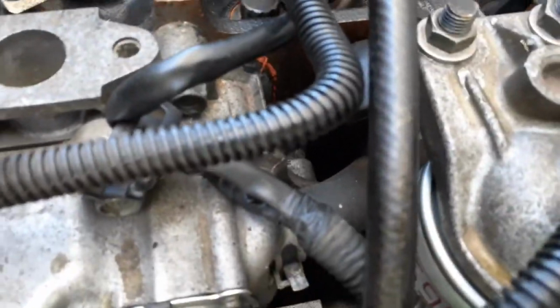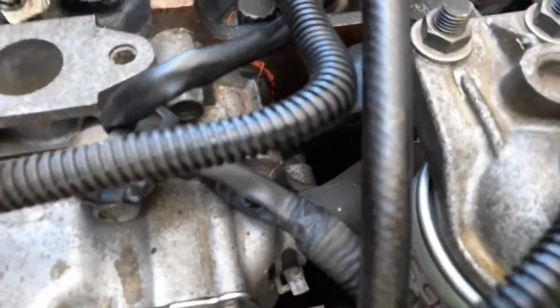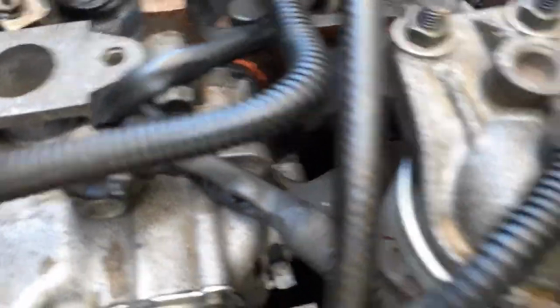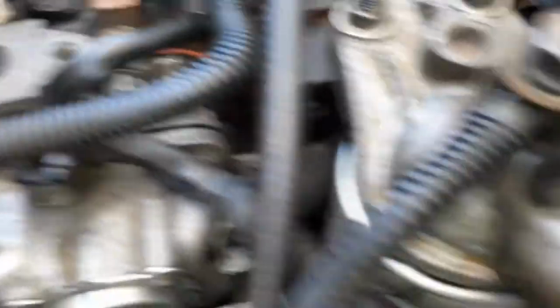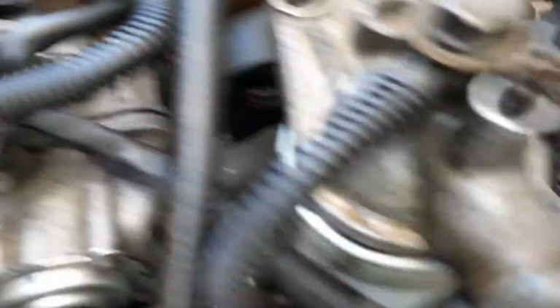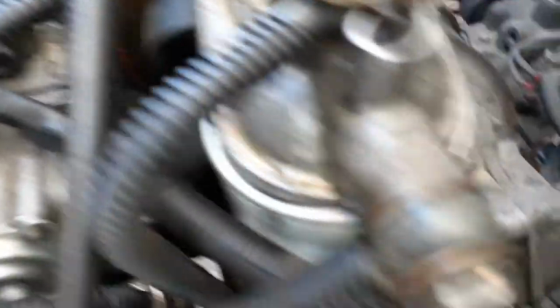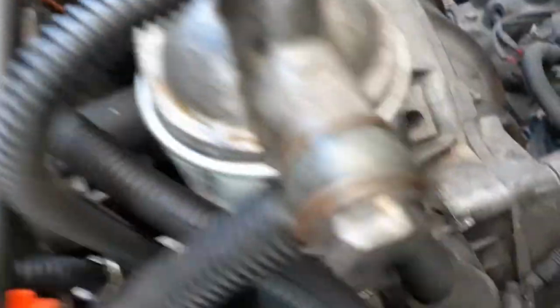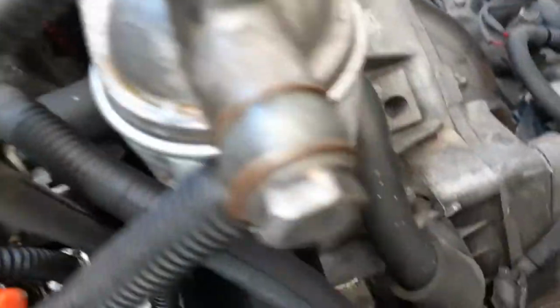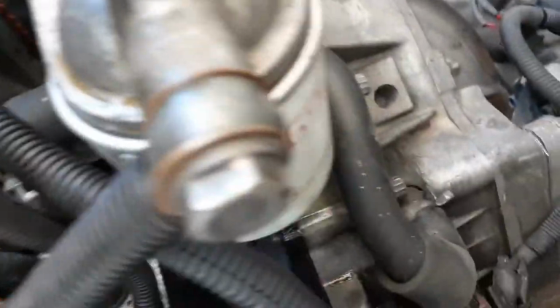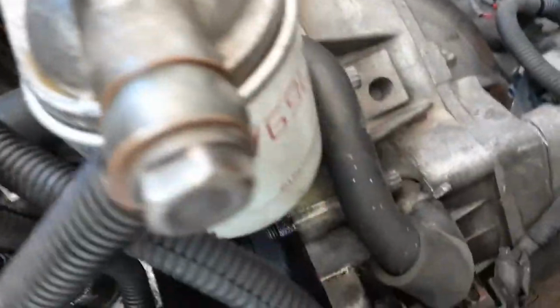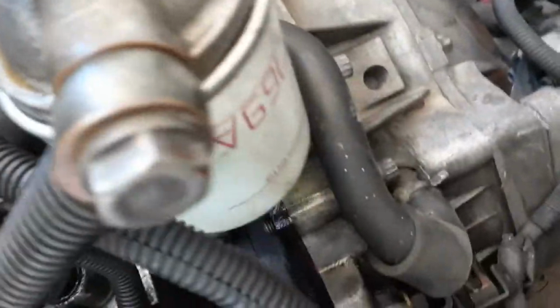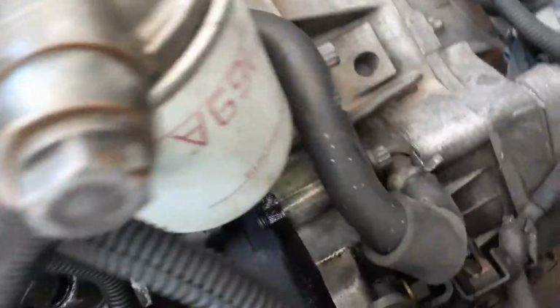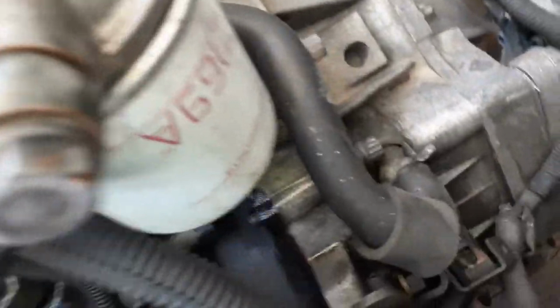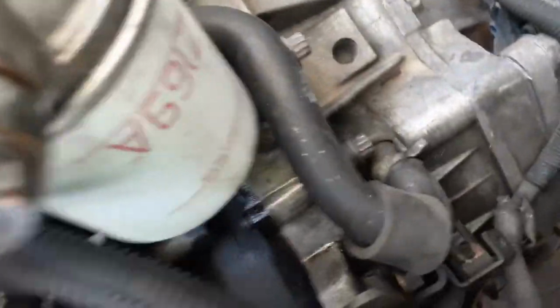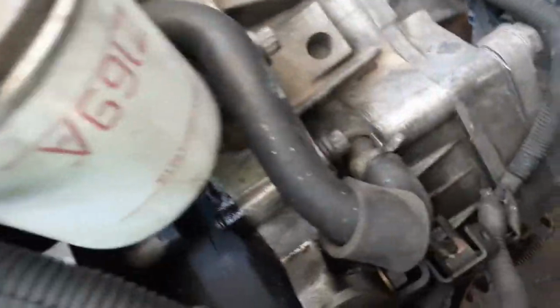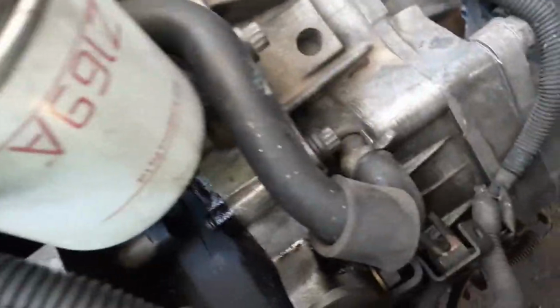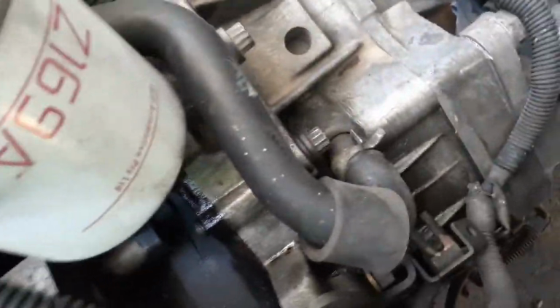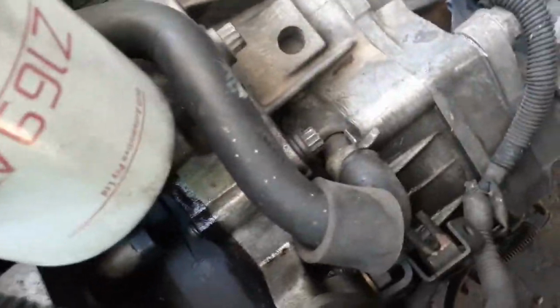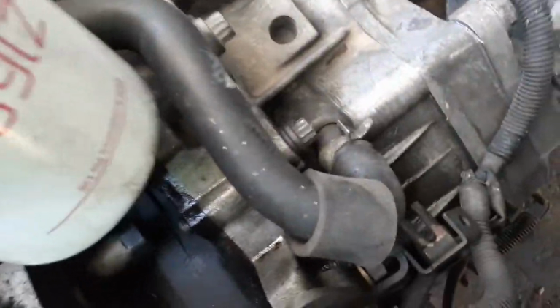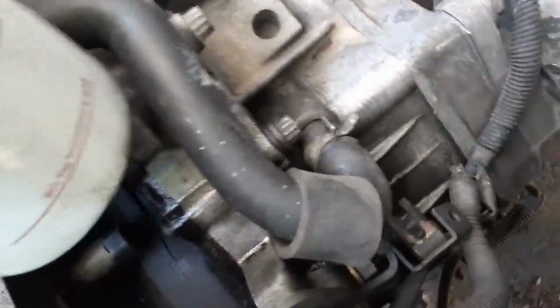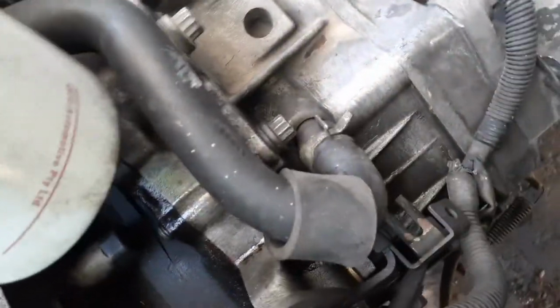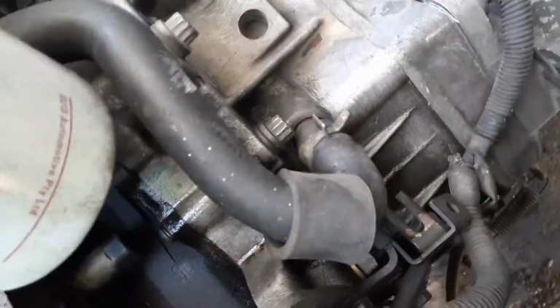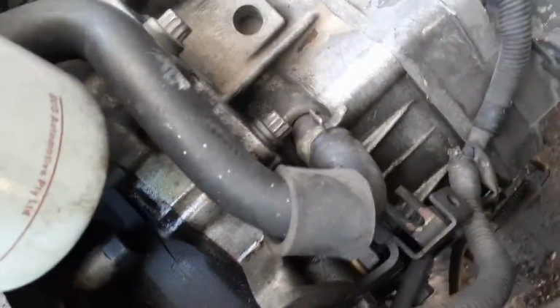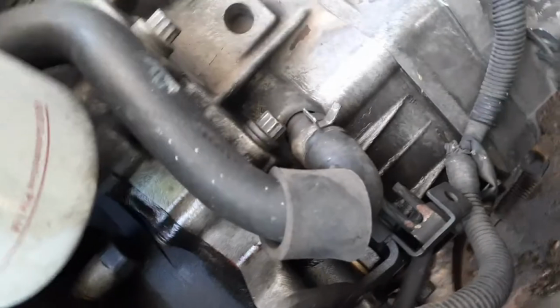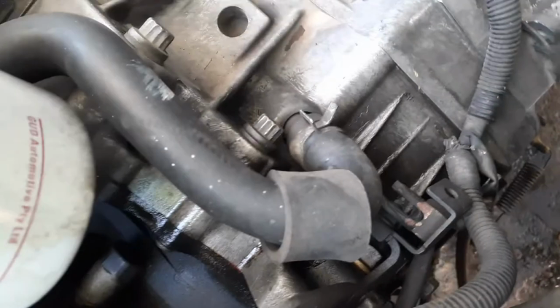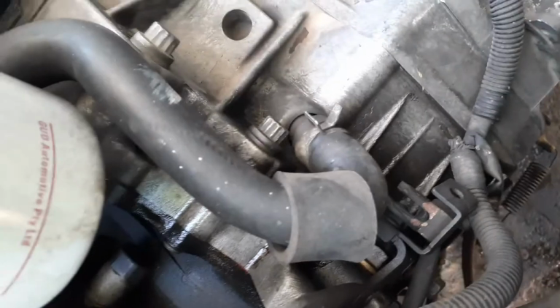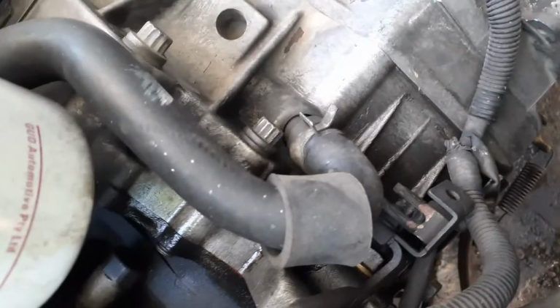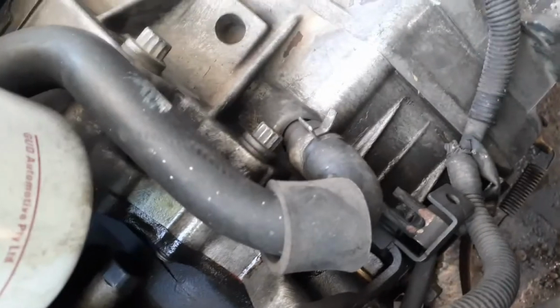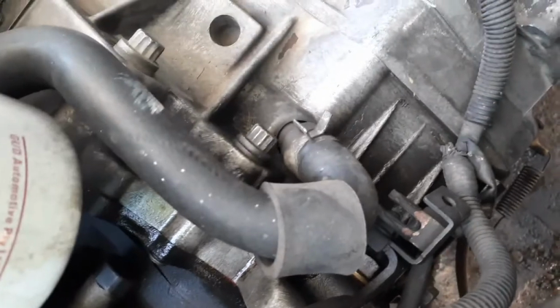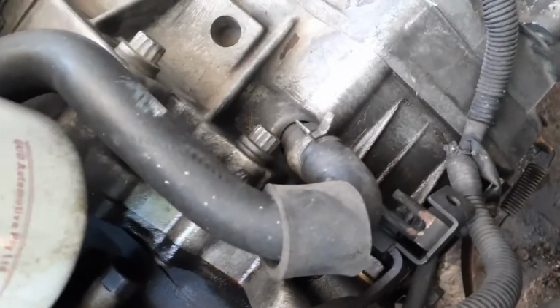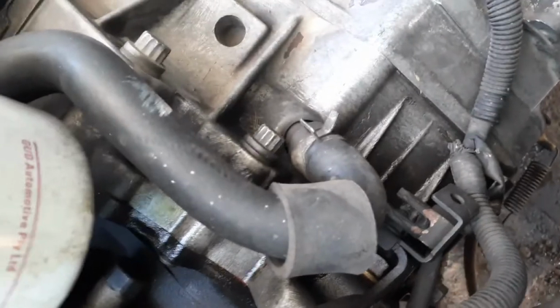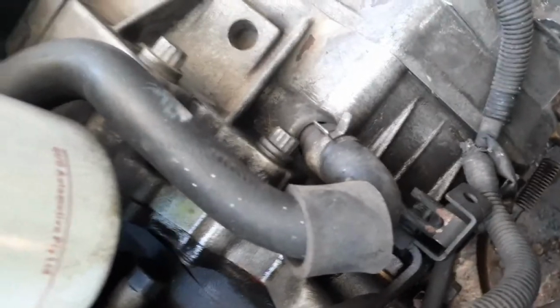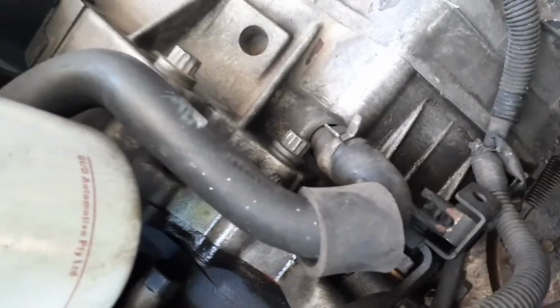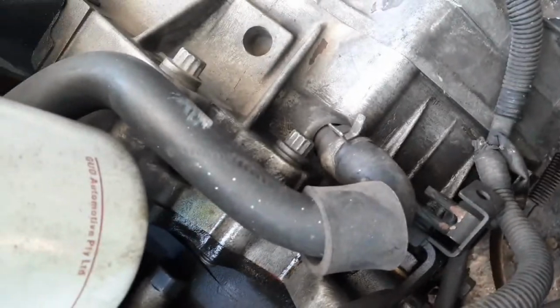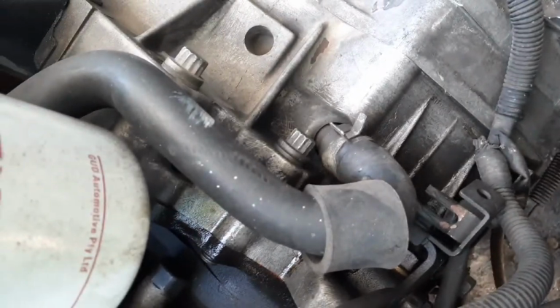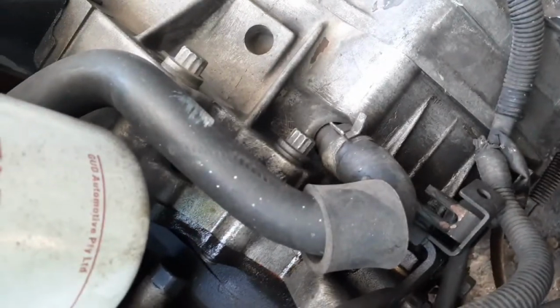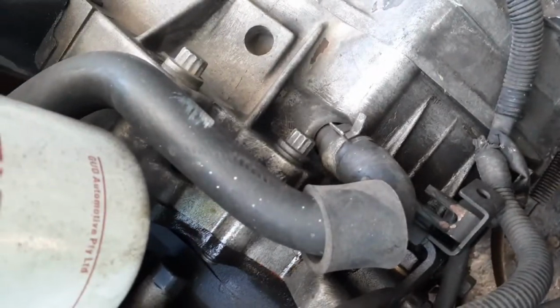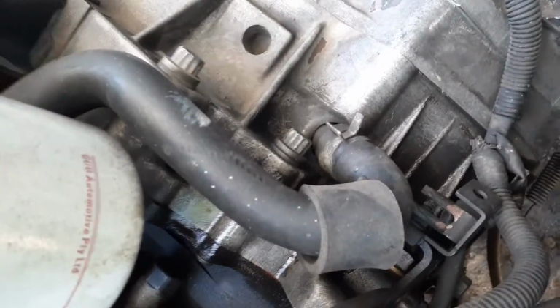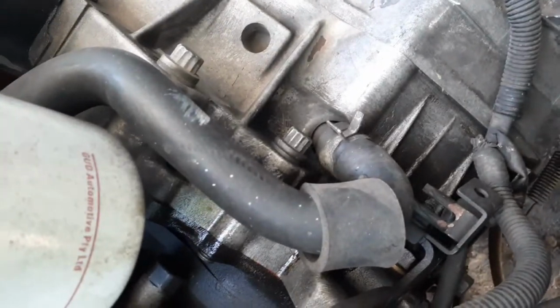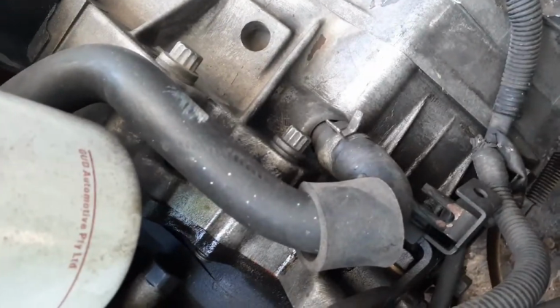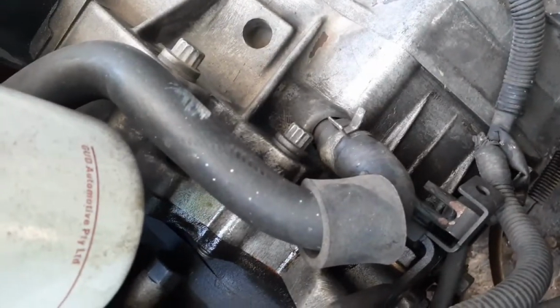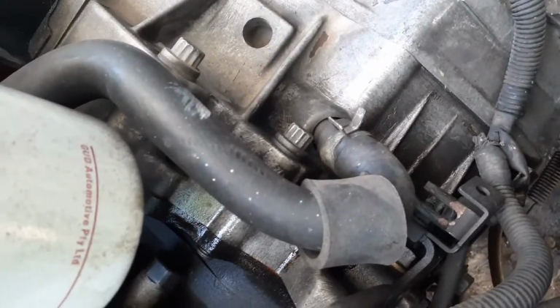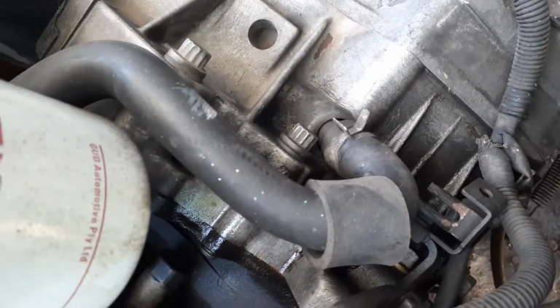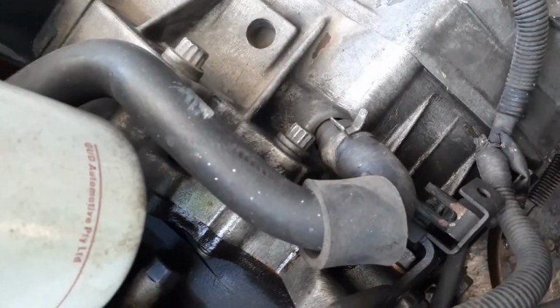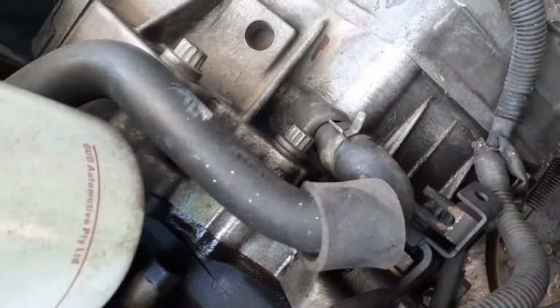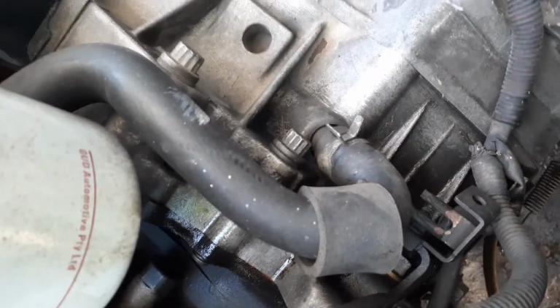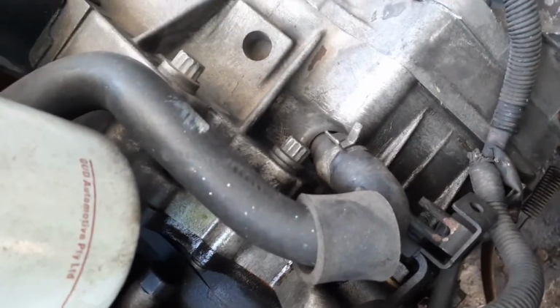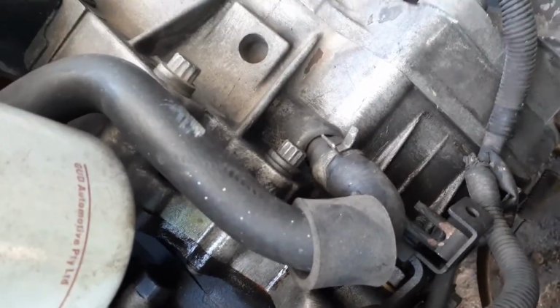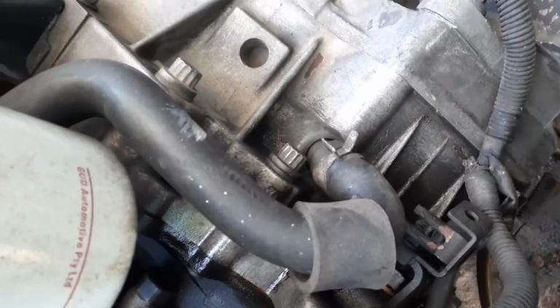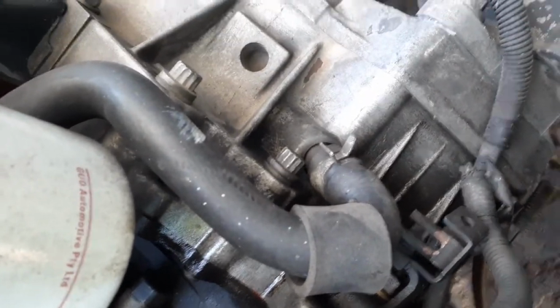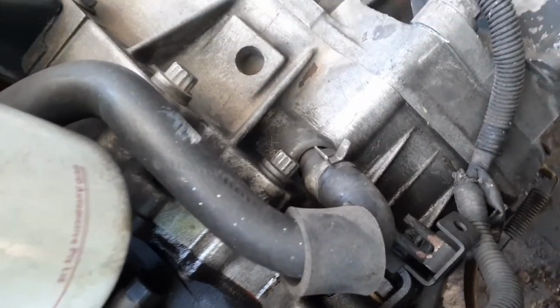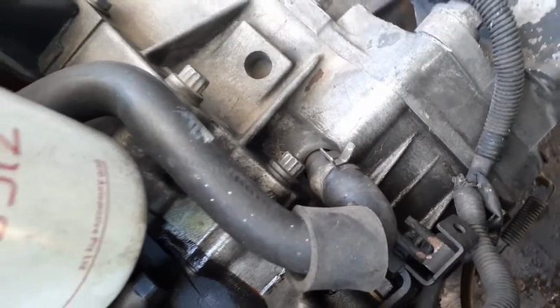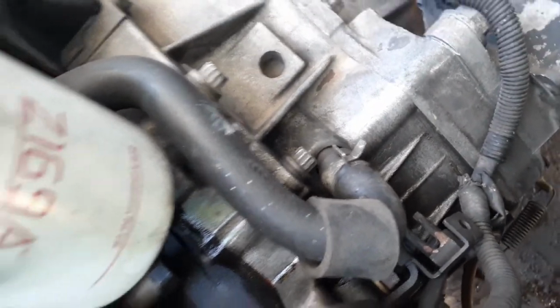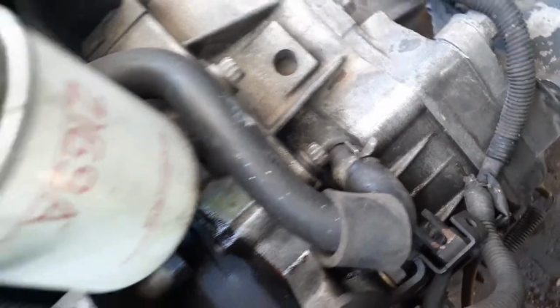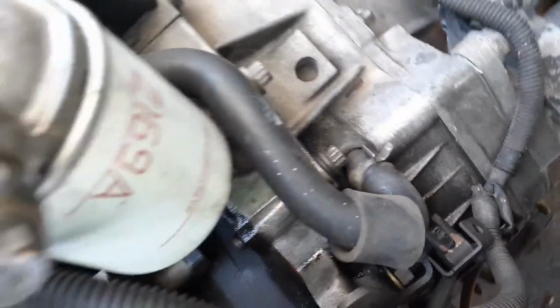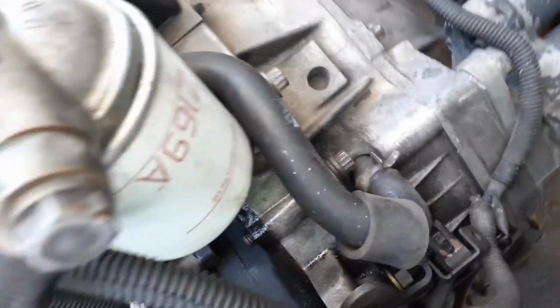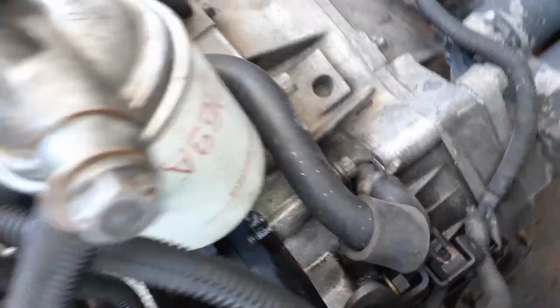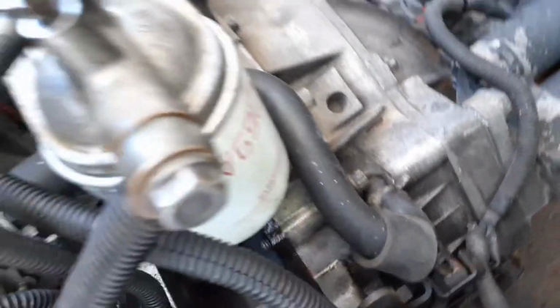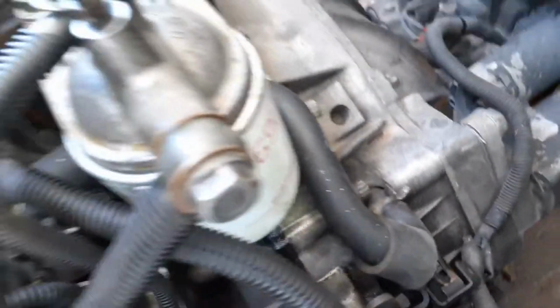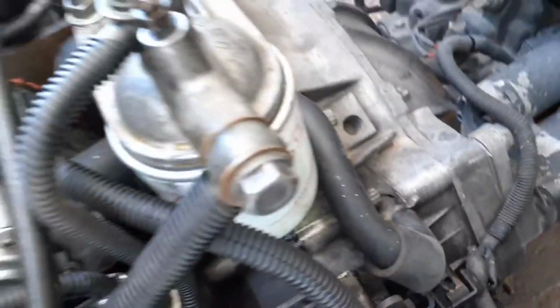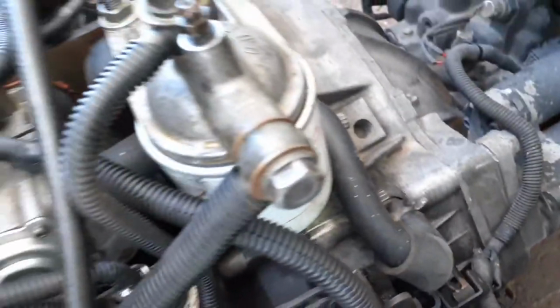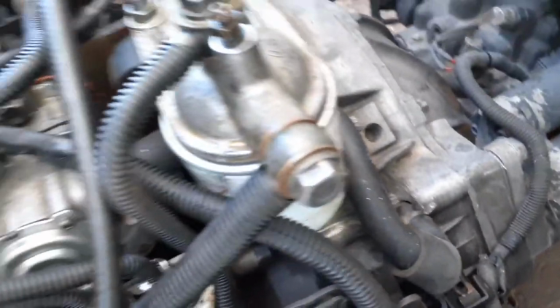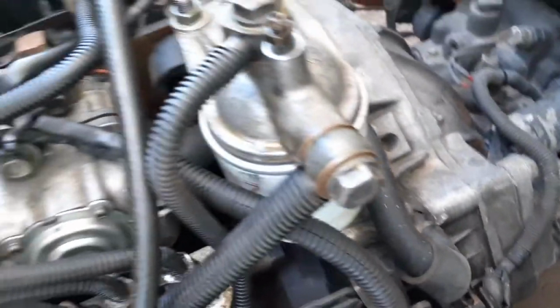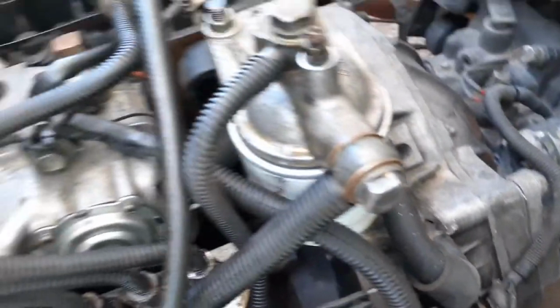And it goes to the crankcase ventilation here at the back in the timing case — and that is it.